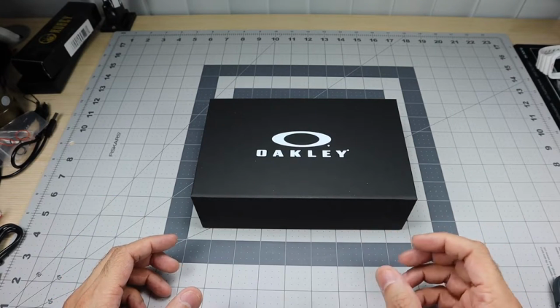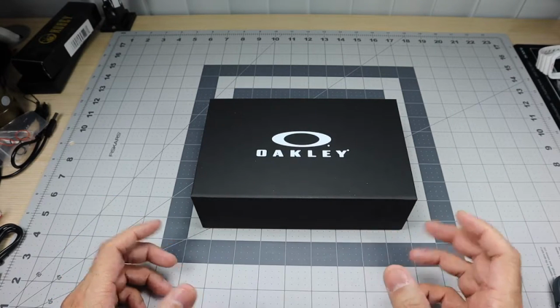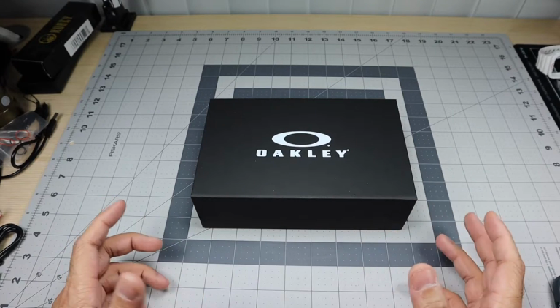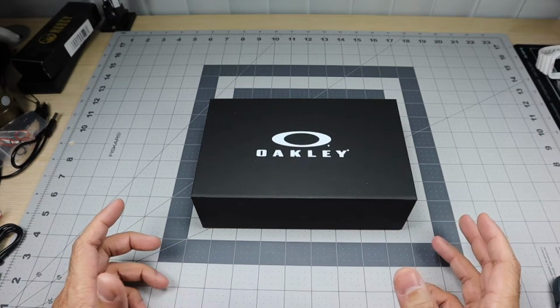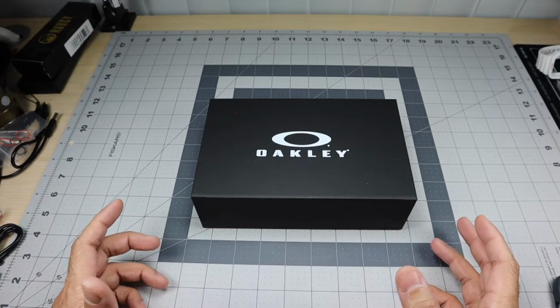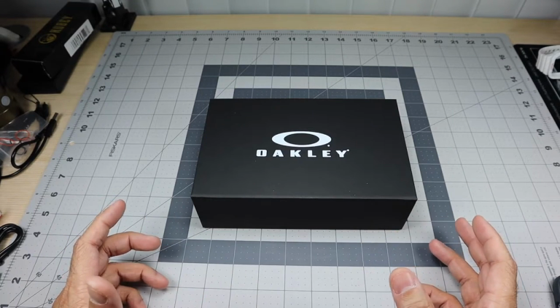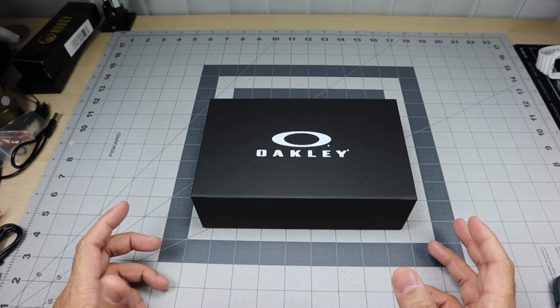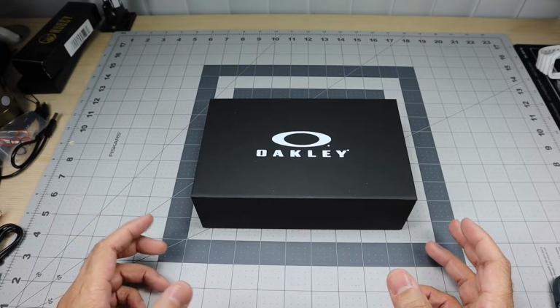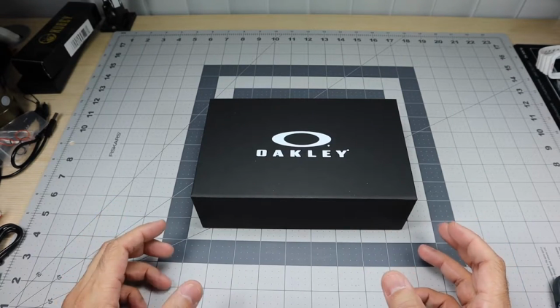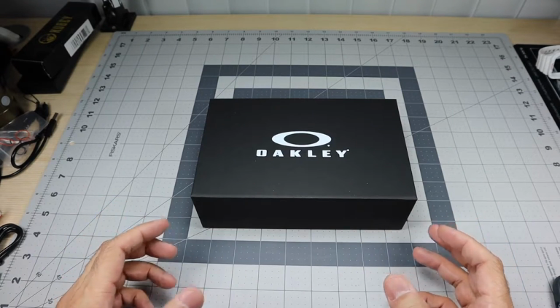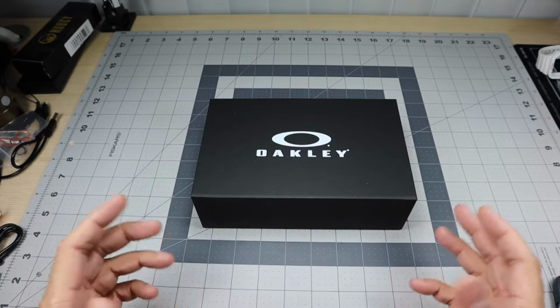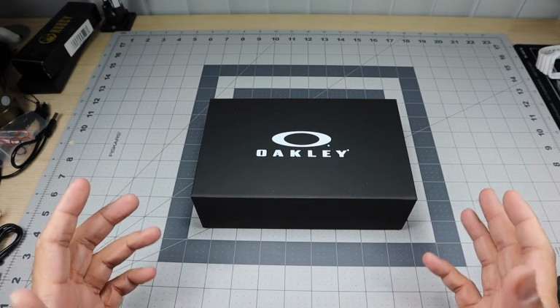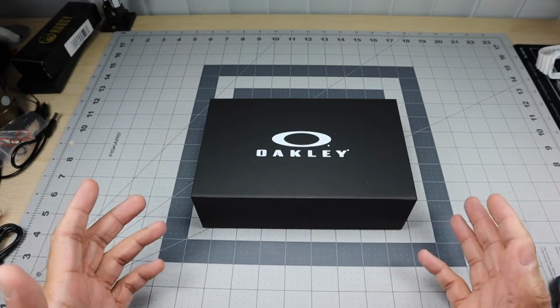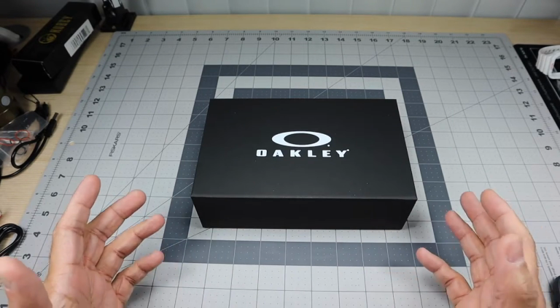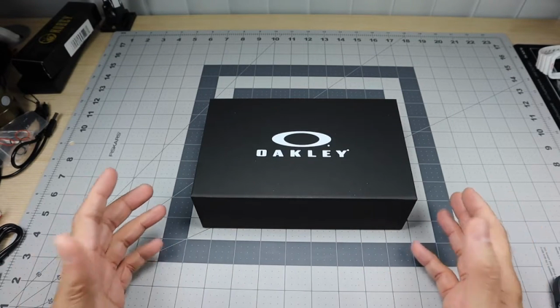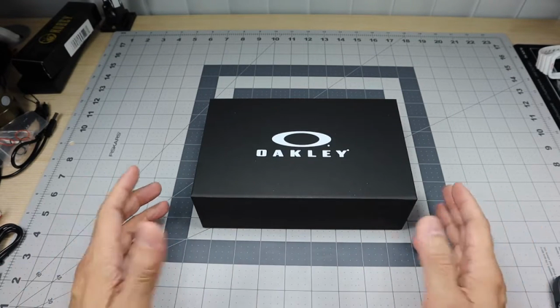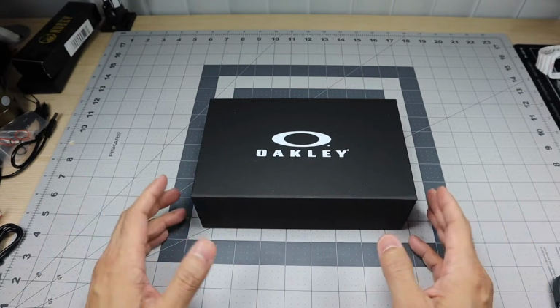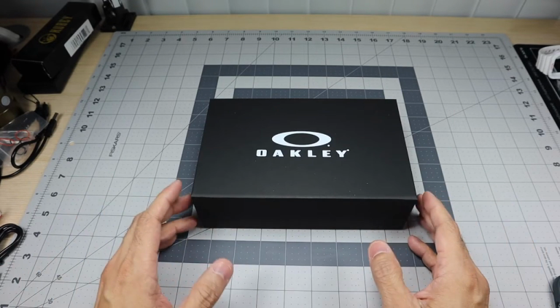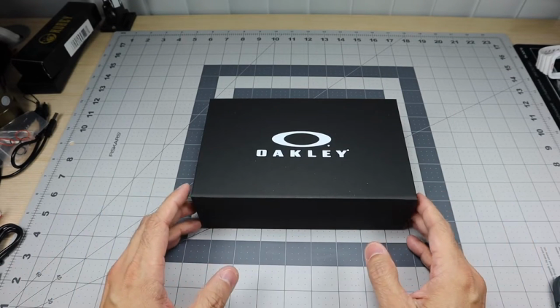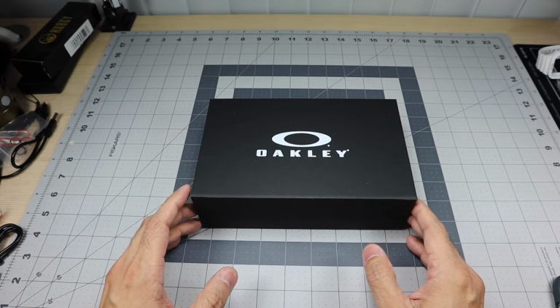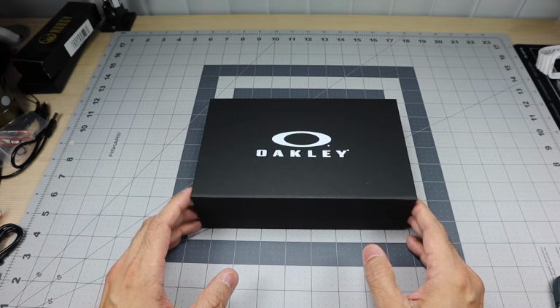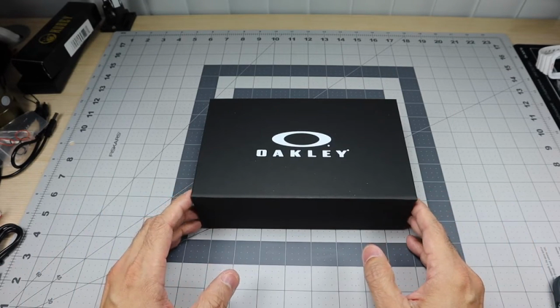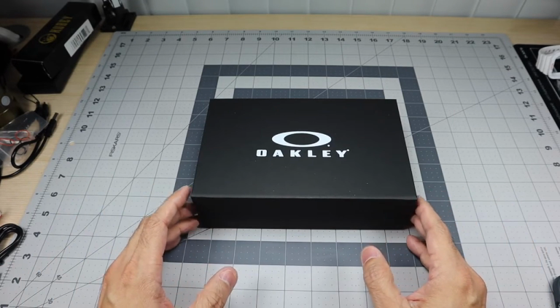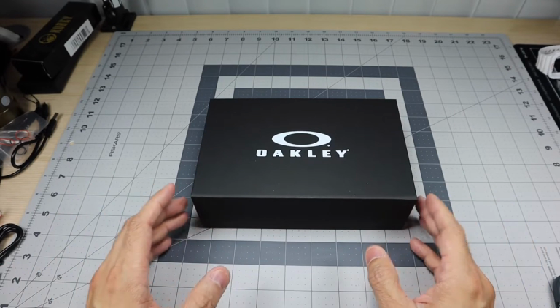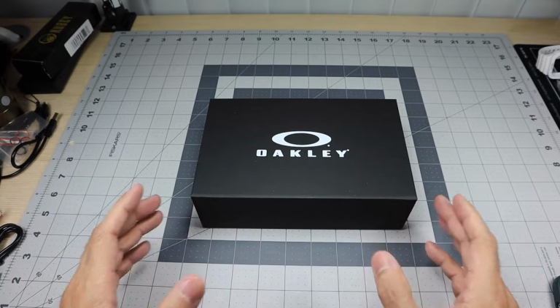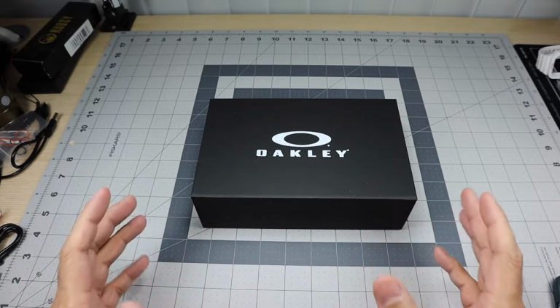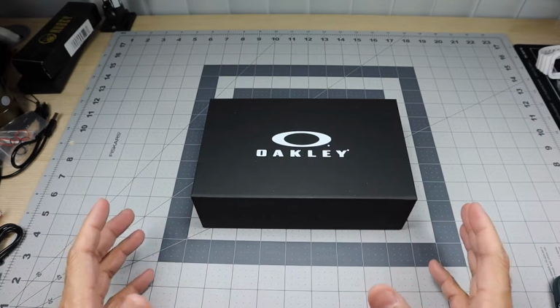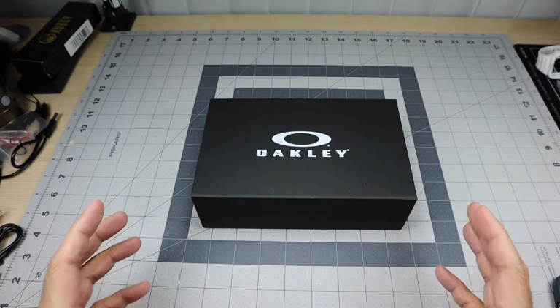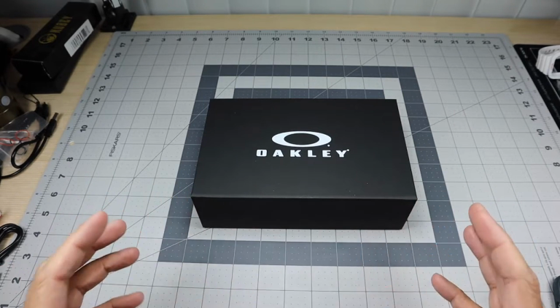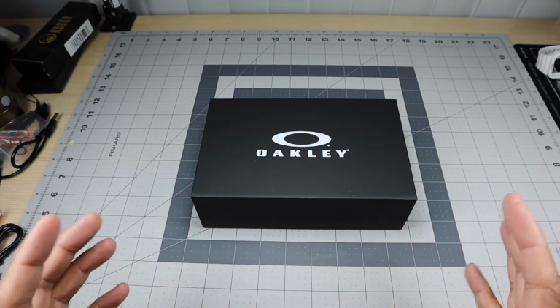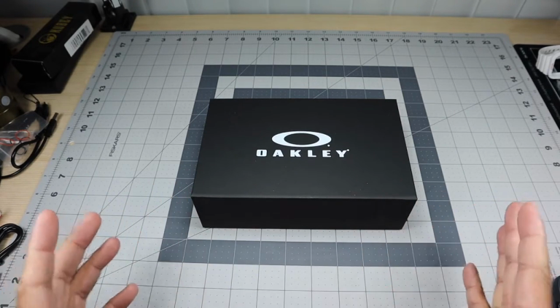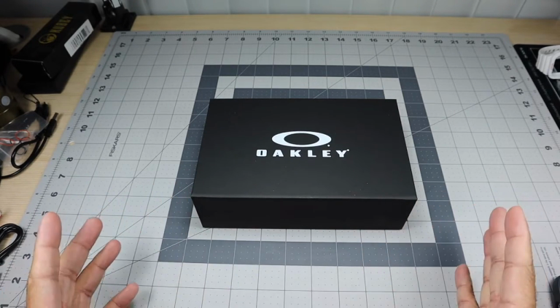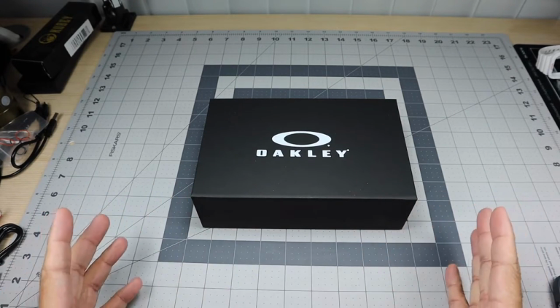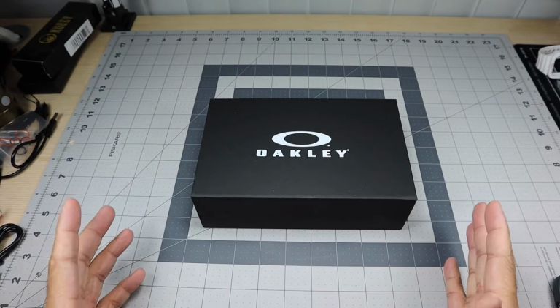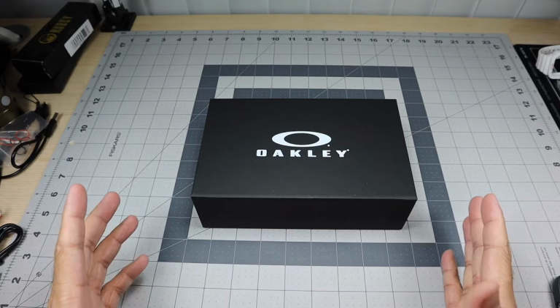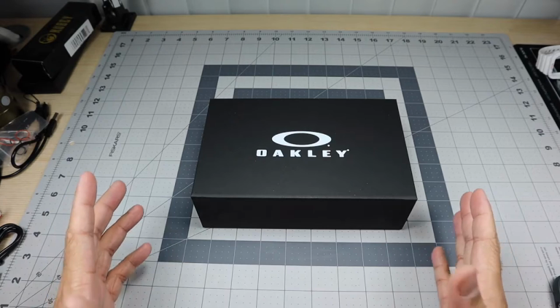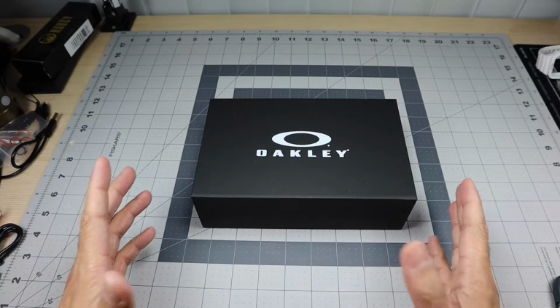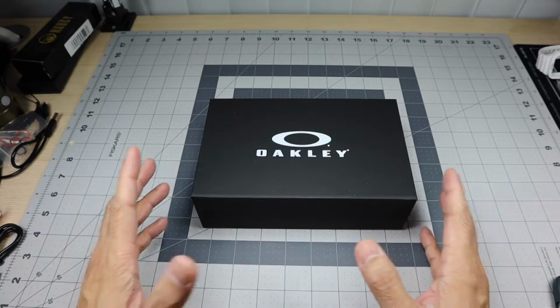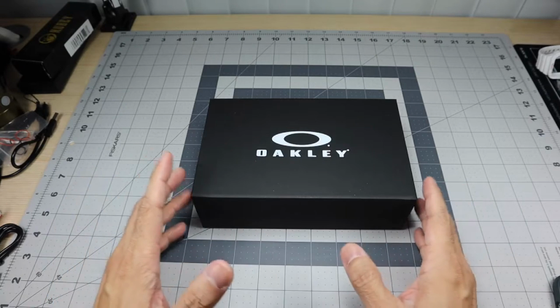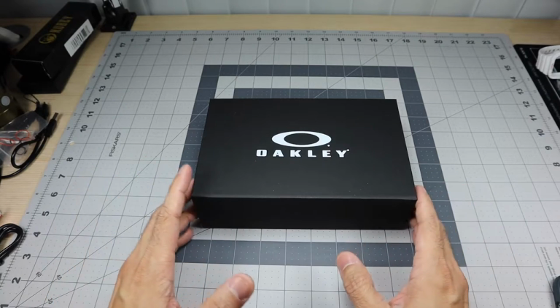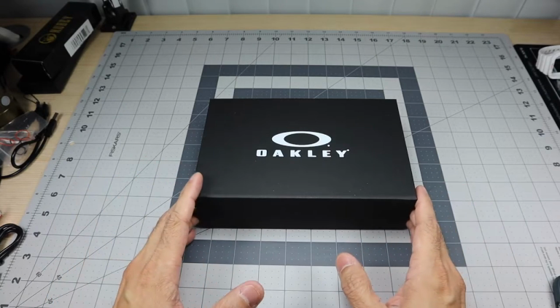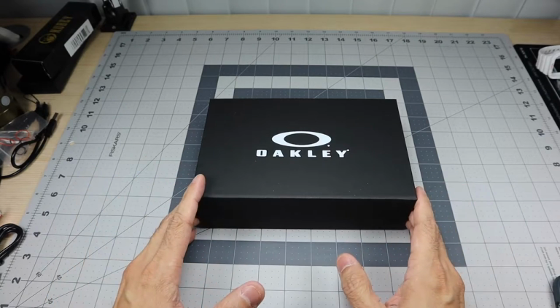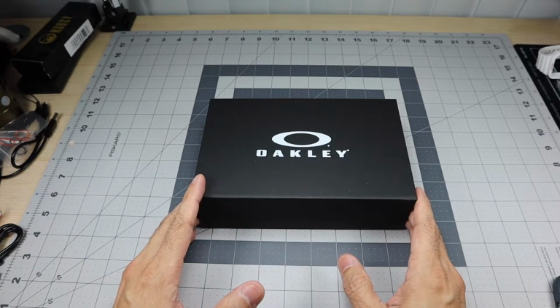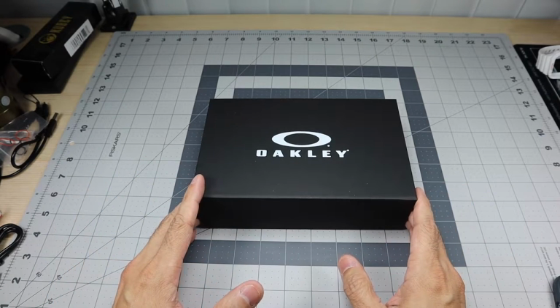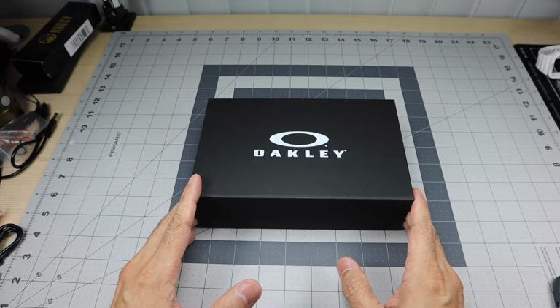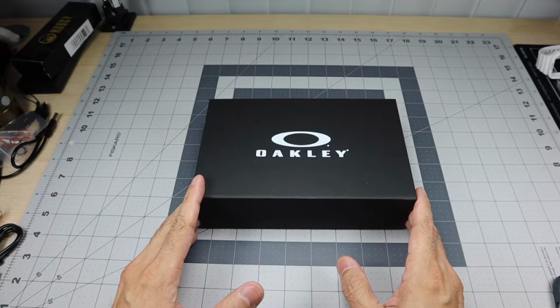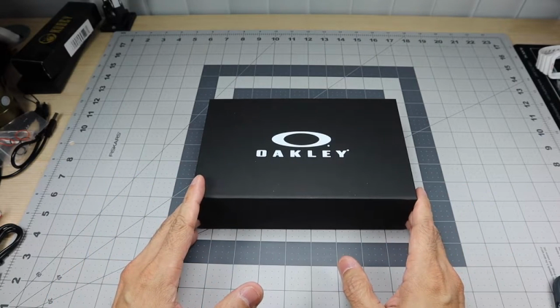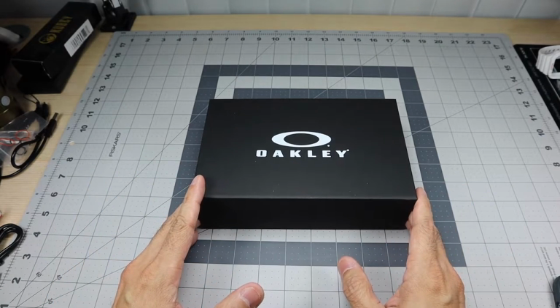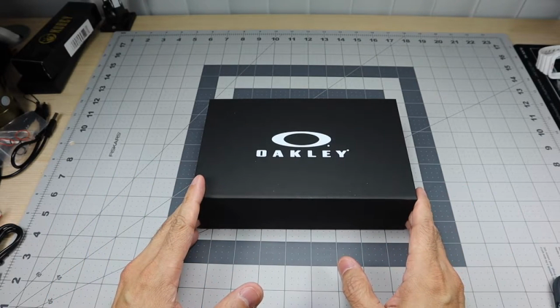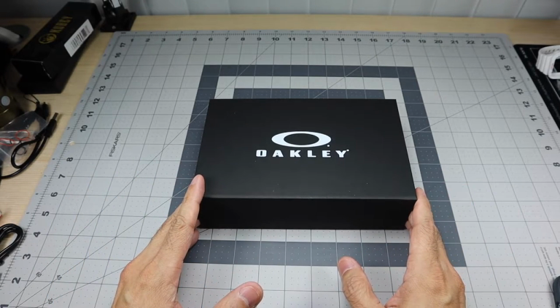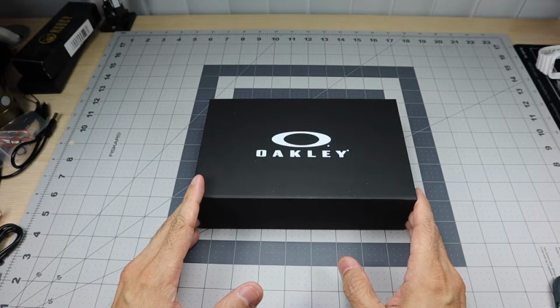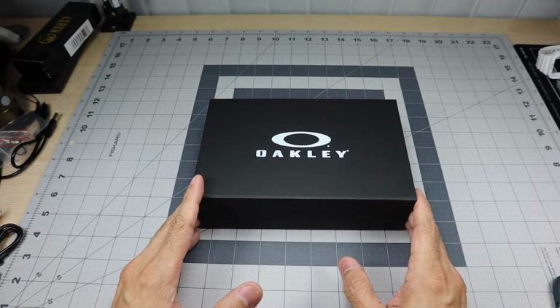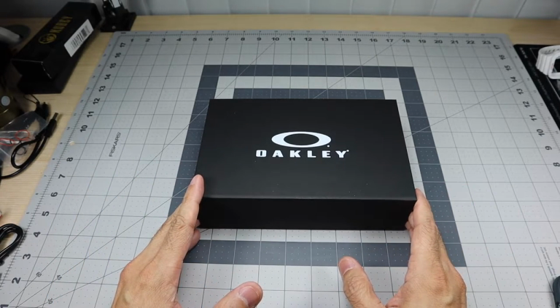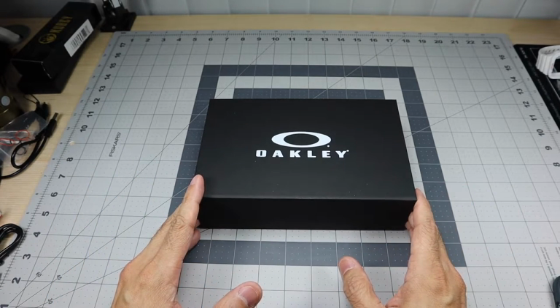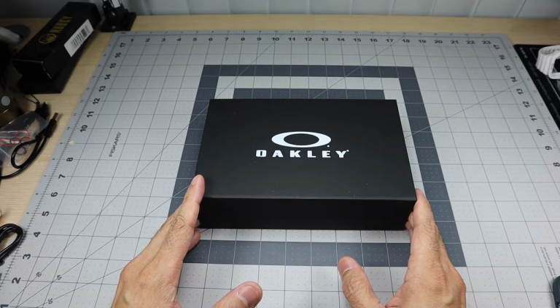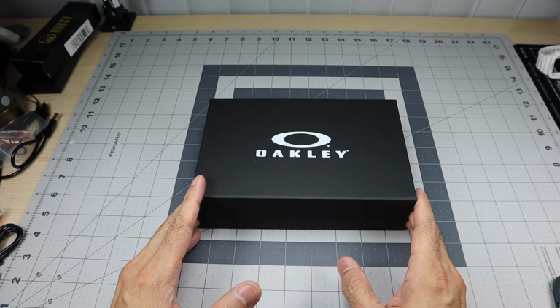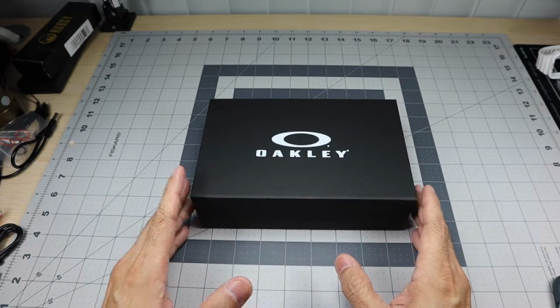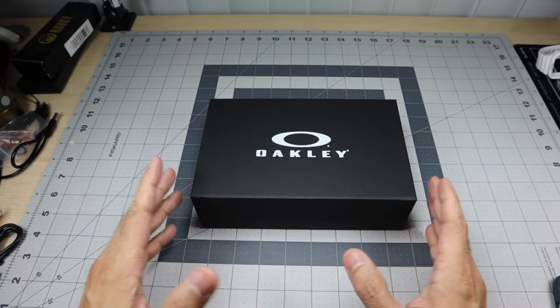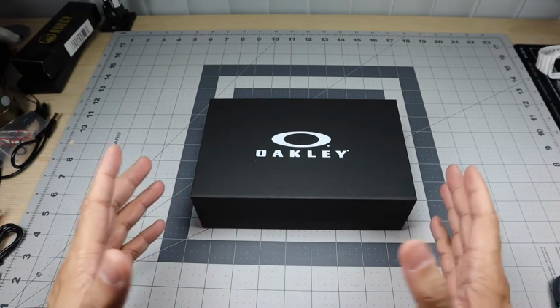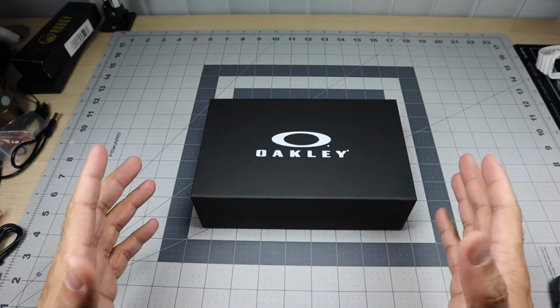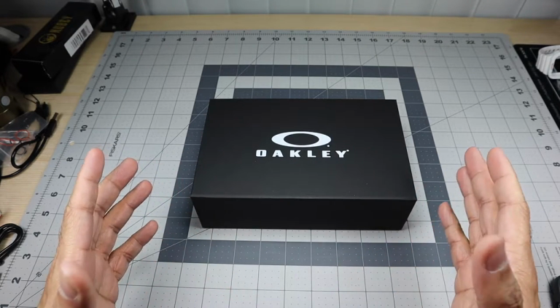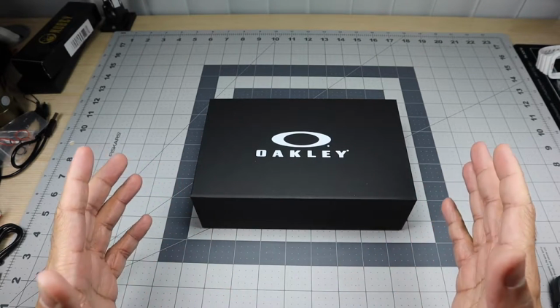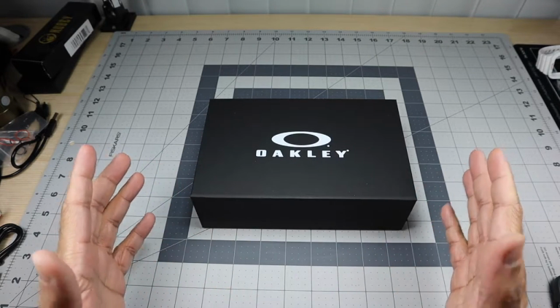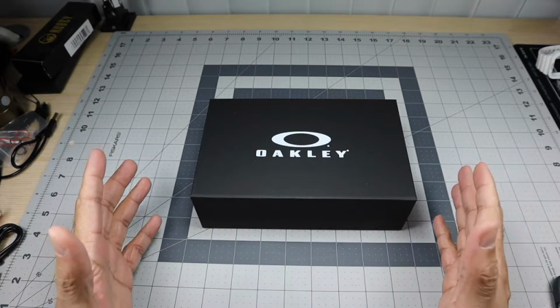I decided to go ahead and add my YouTube channel name — I Spy 0099 — so I could fully customize them.